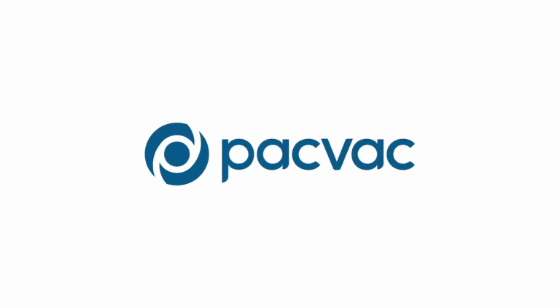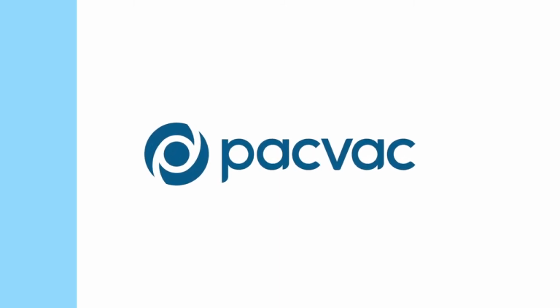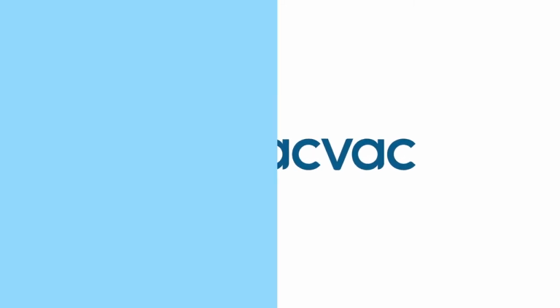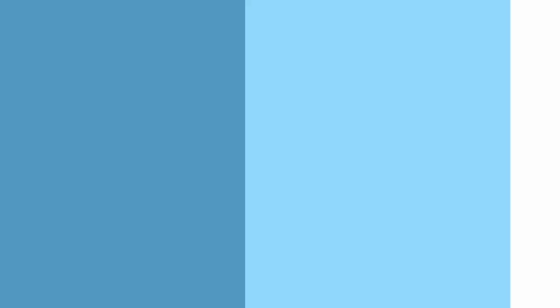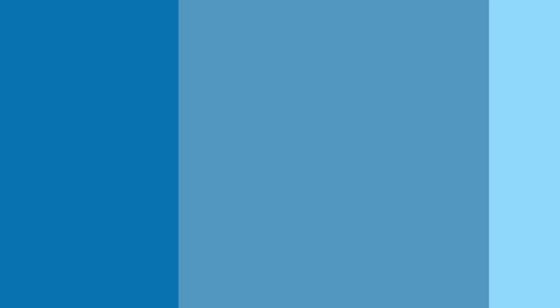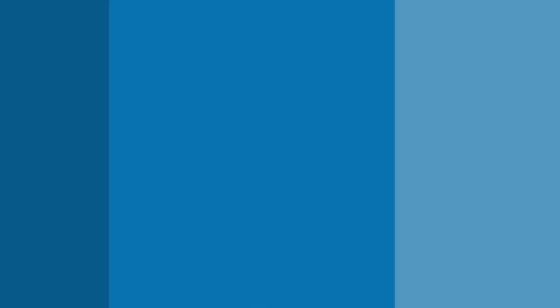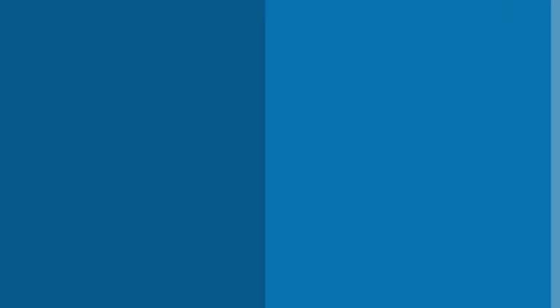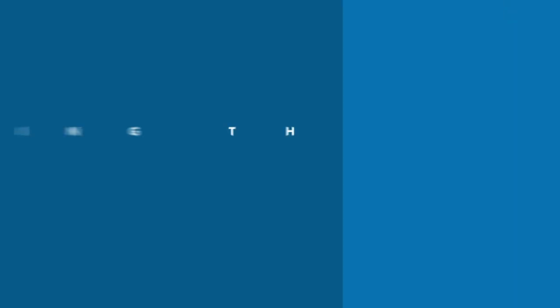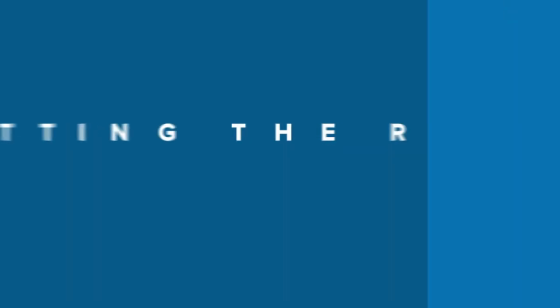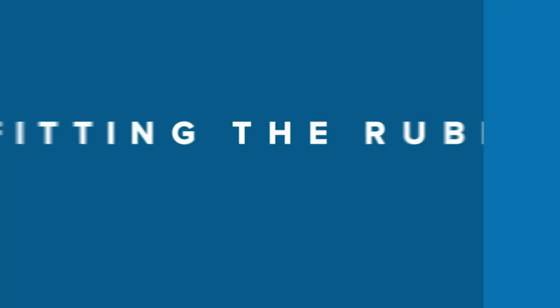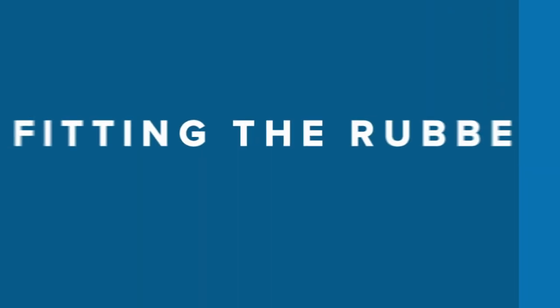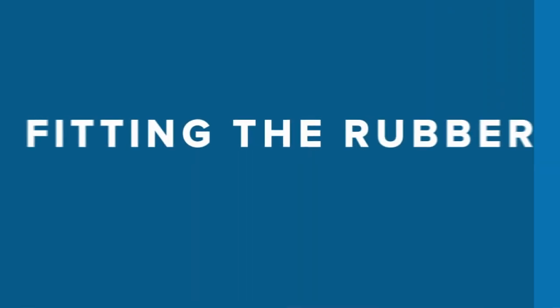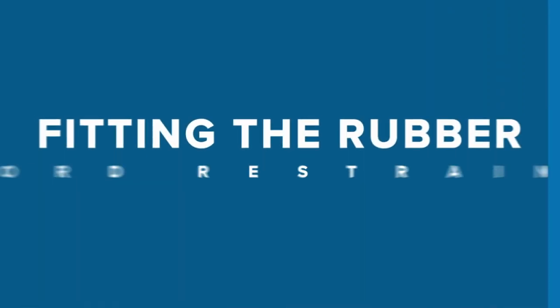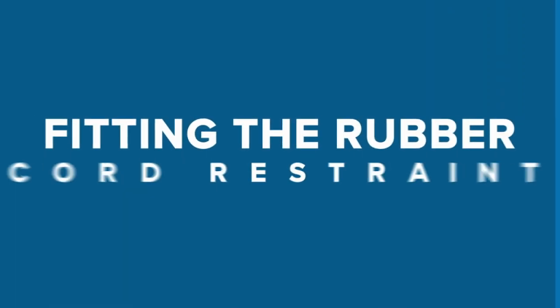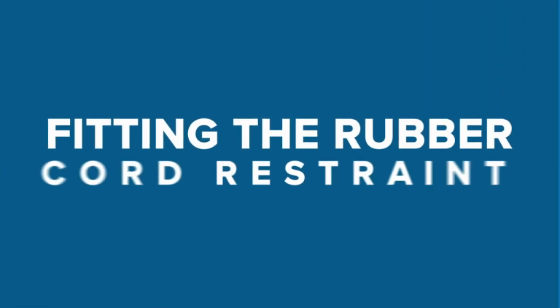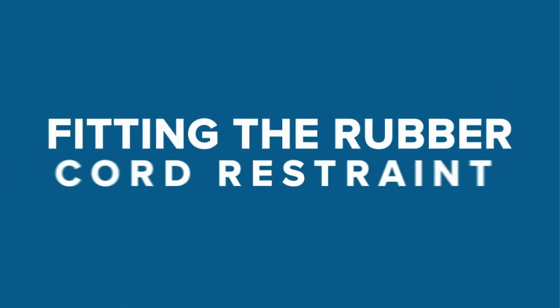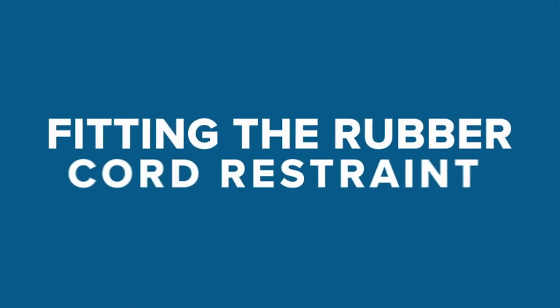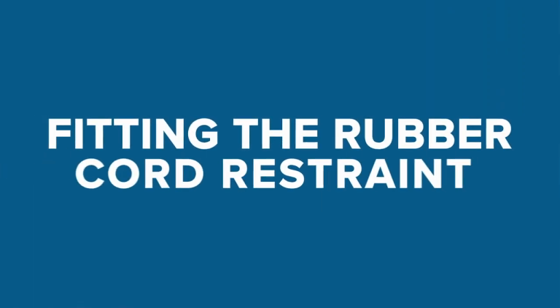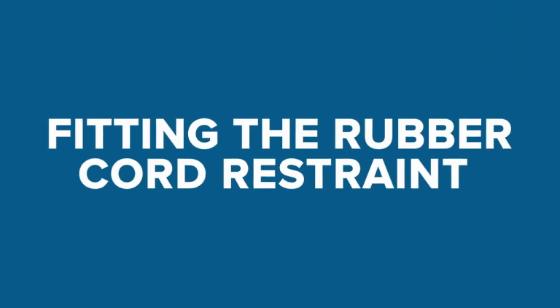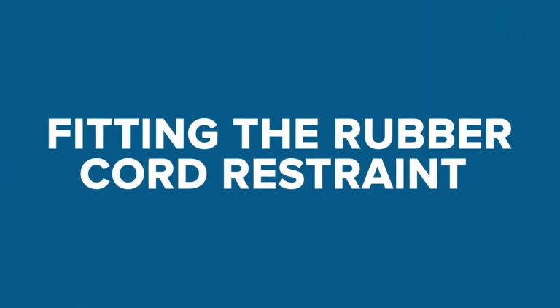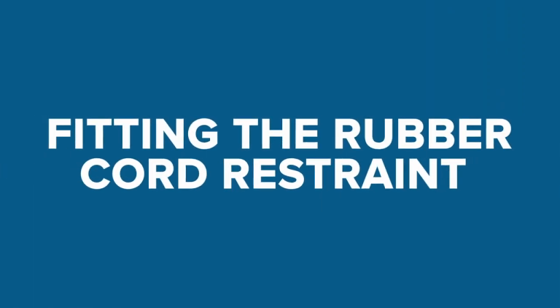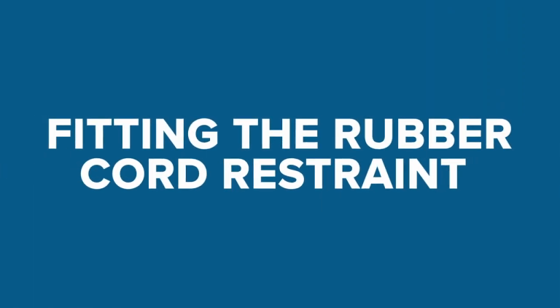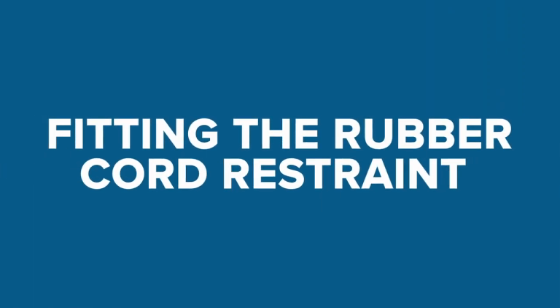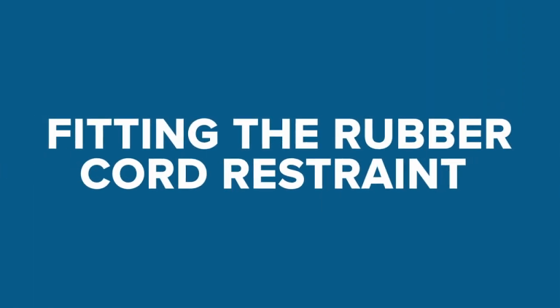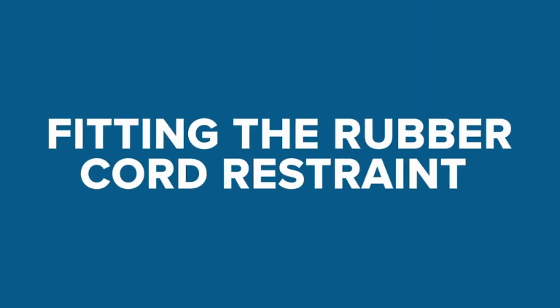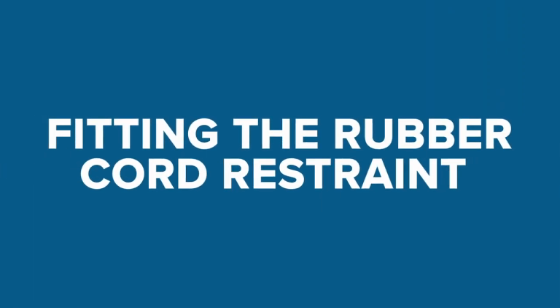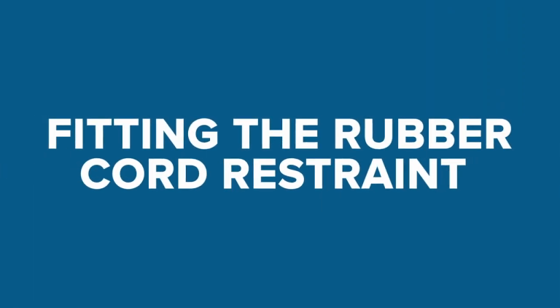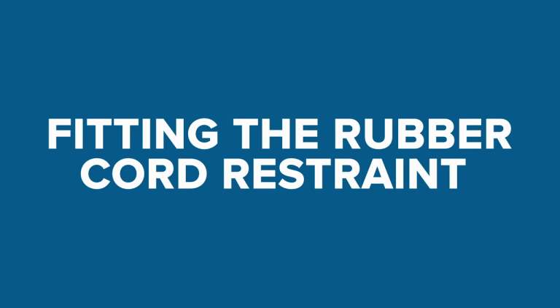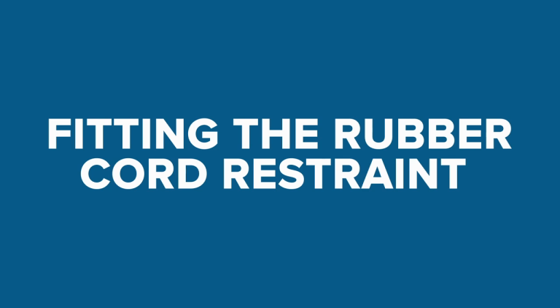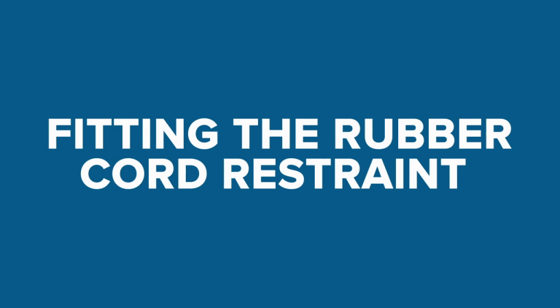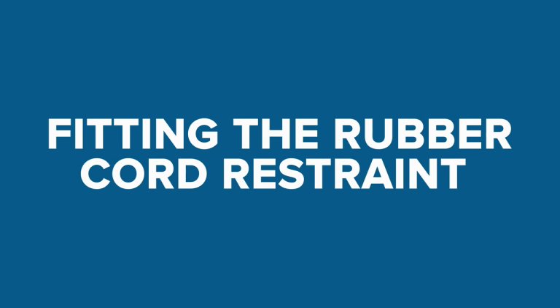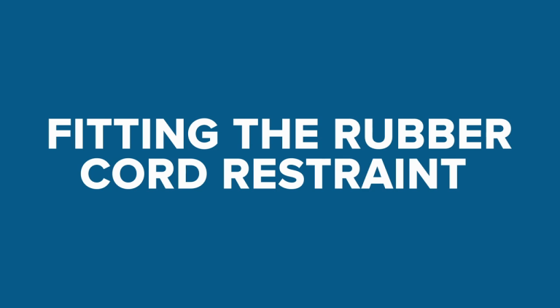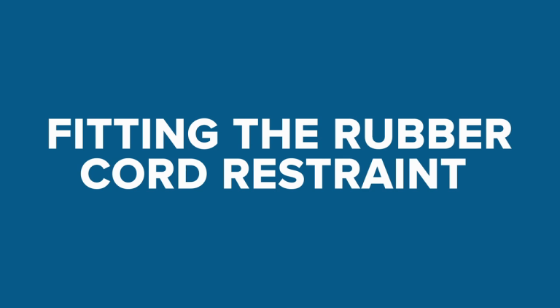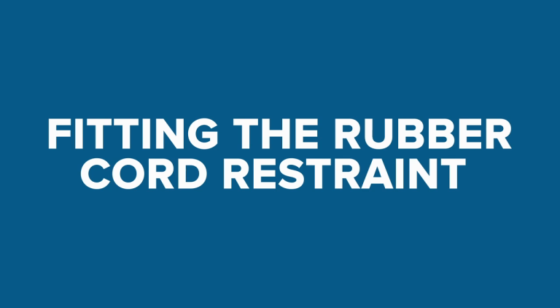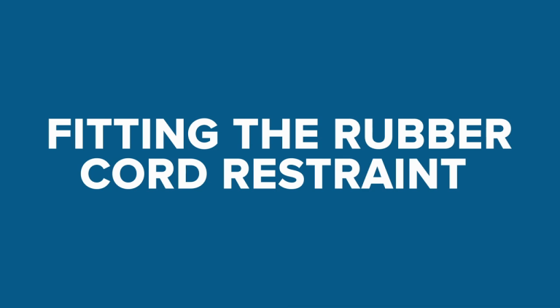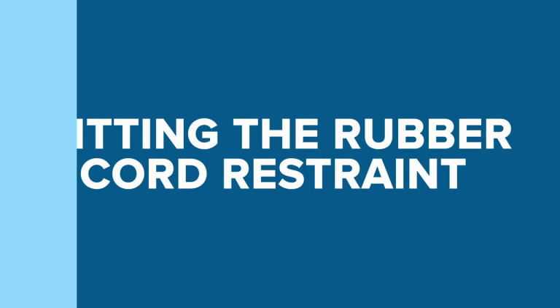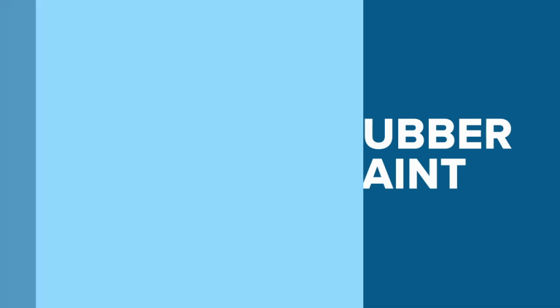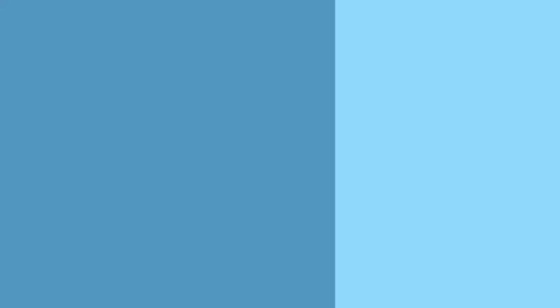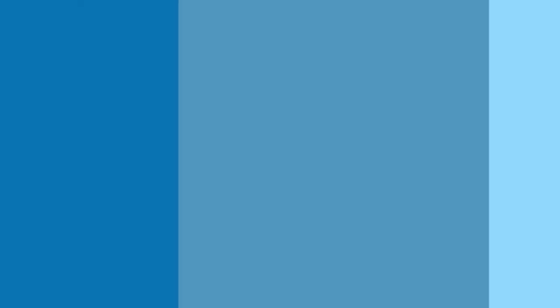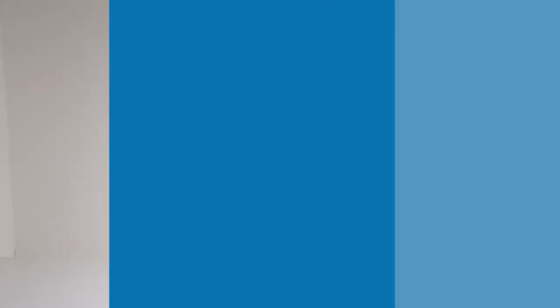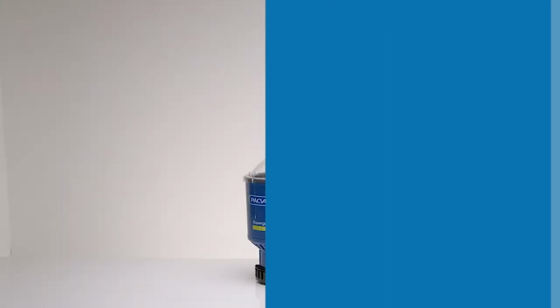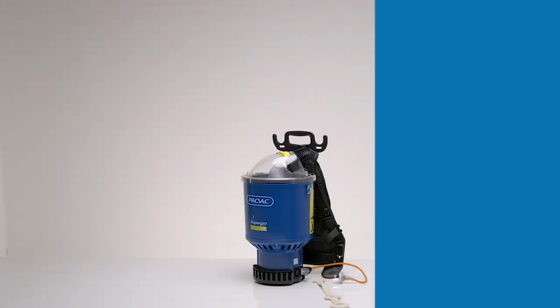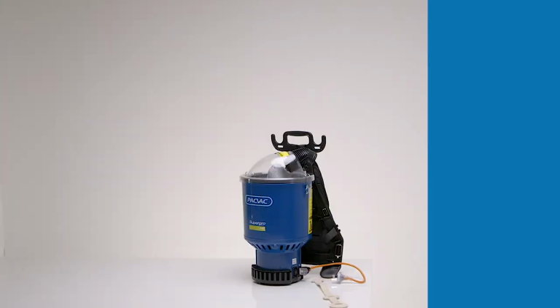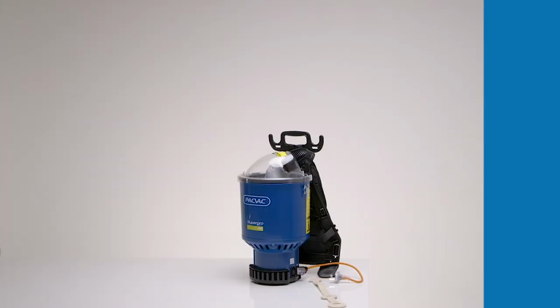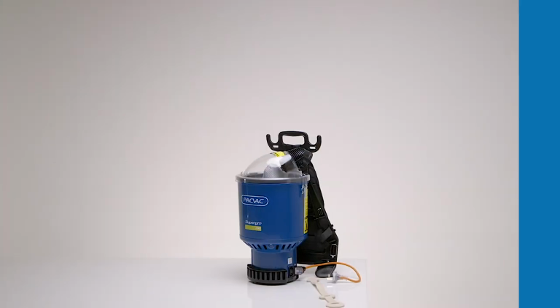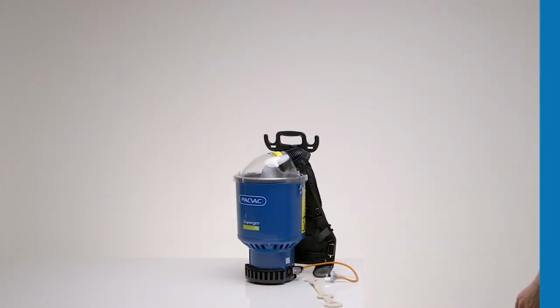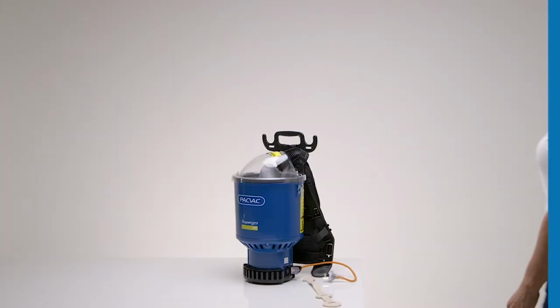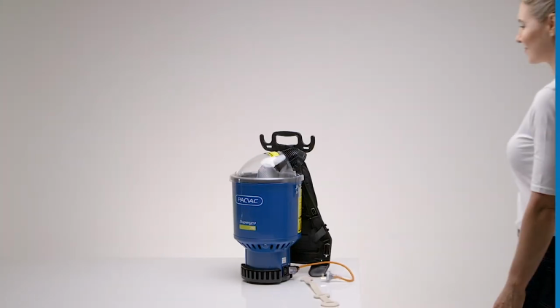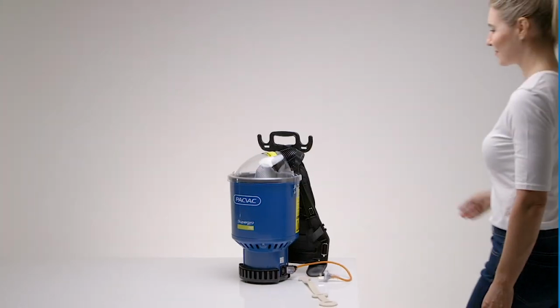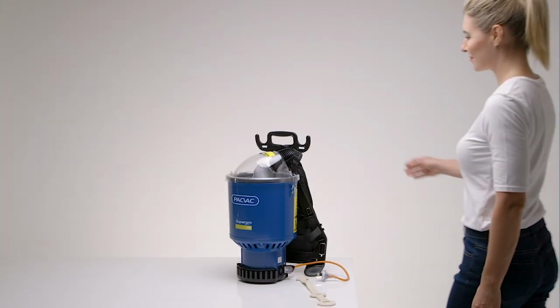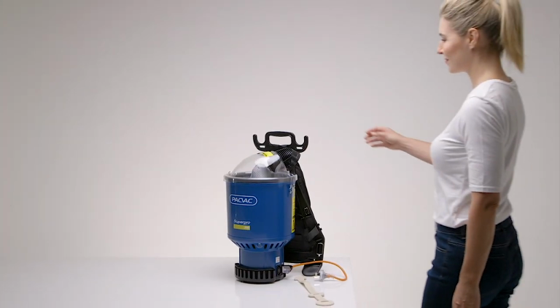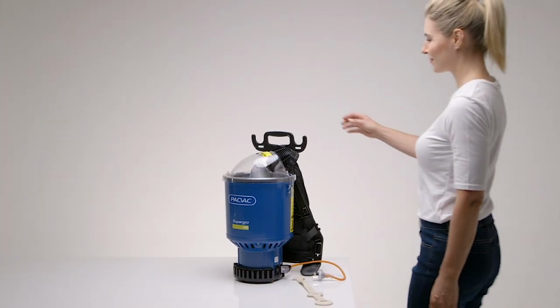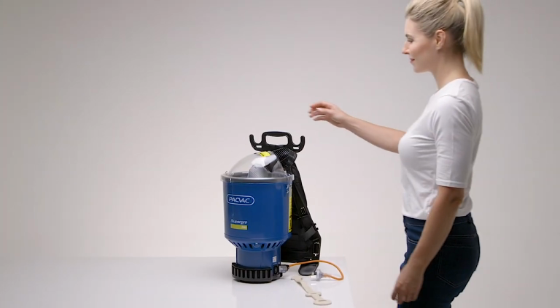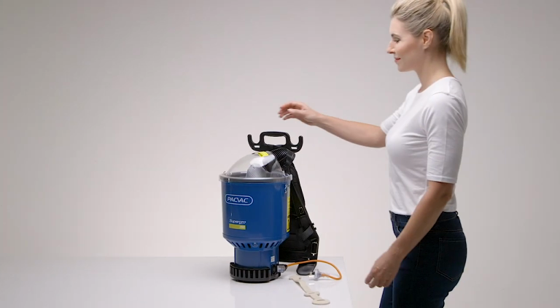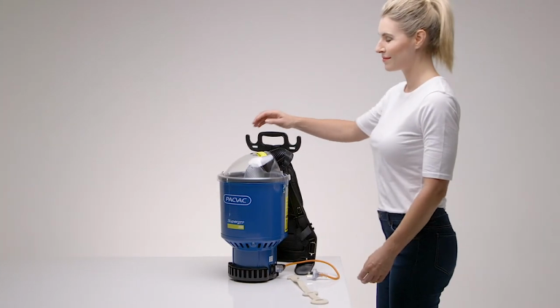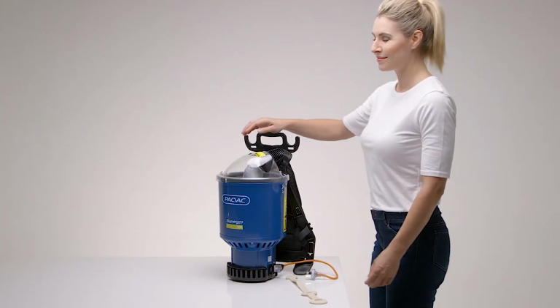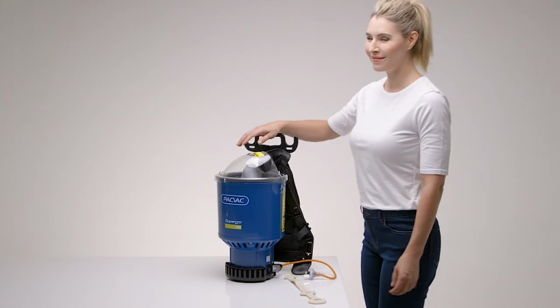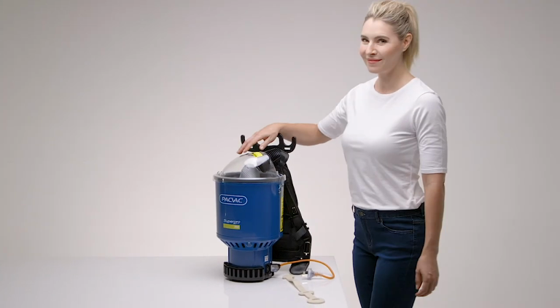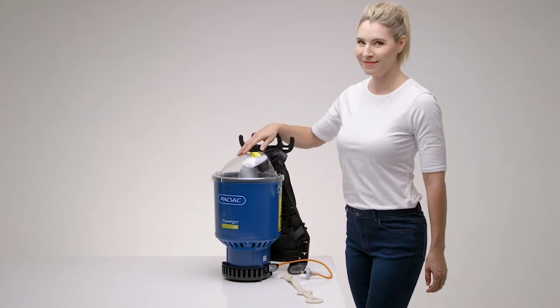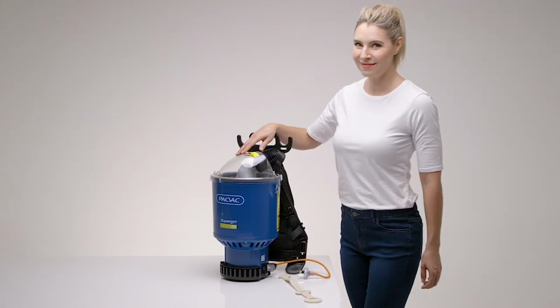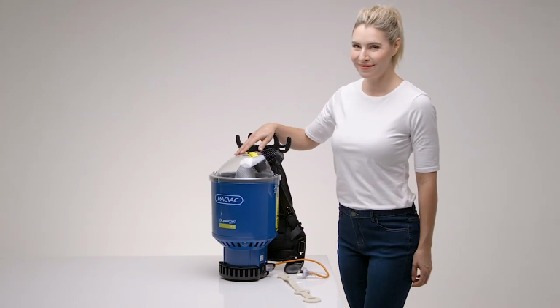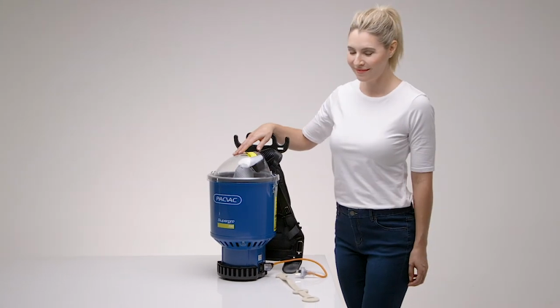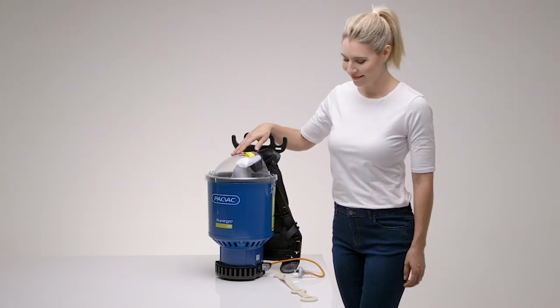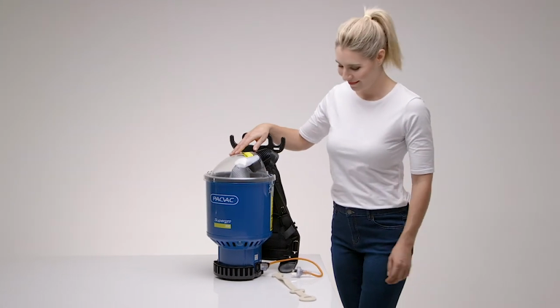Pack-Vac corded machines are assembled with the cord restraint attached. To fit a replacement, follow these simple steps.